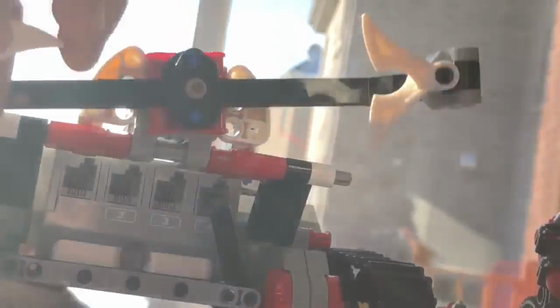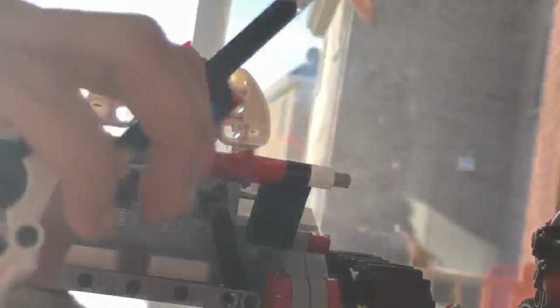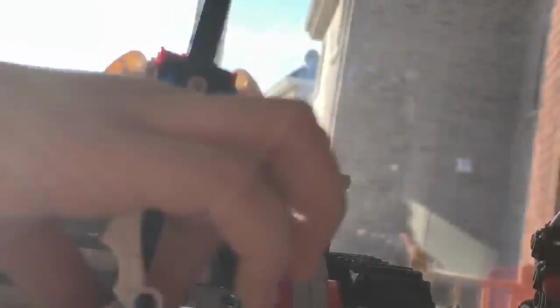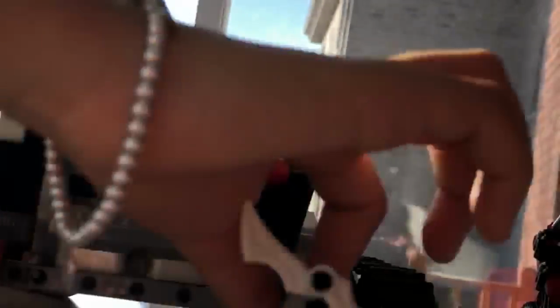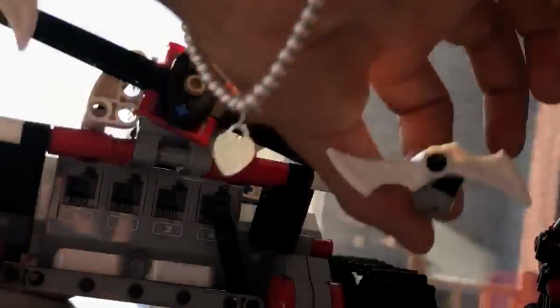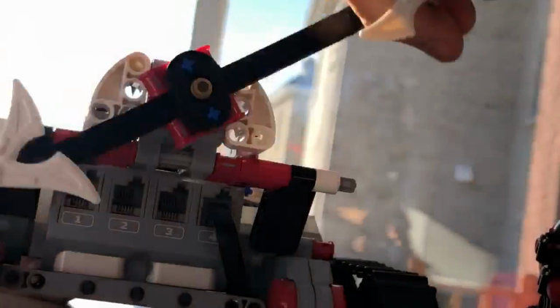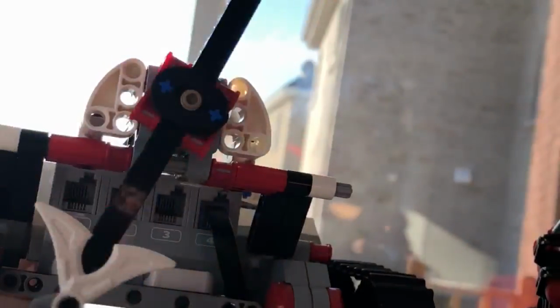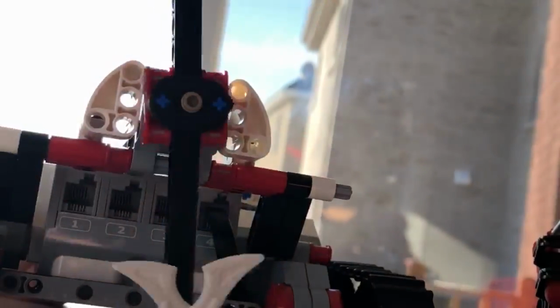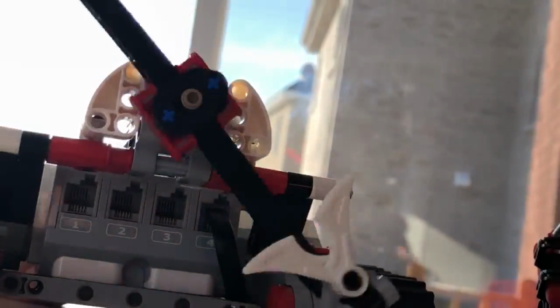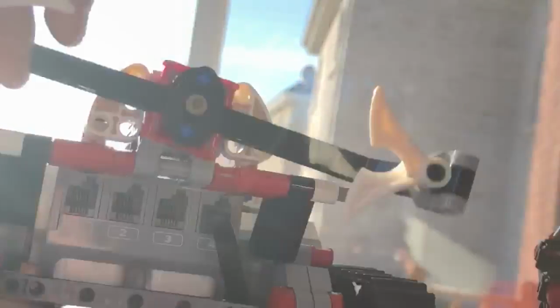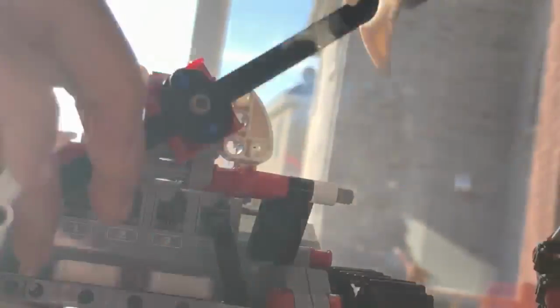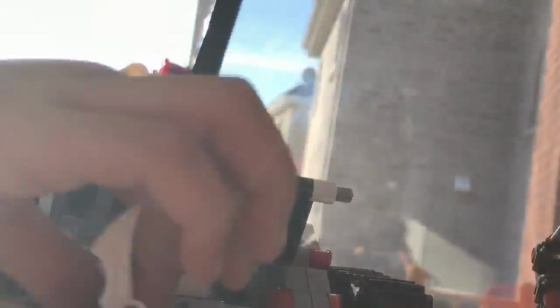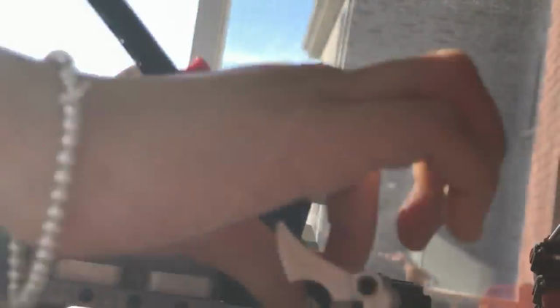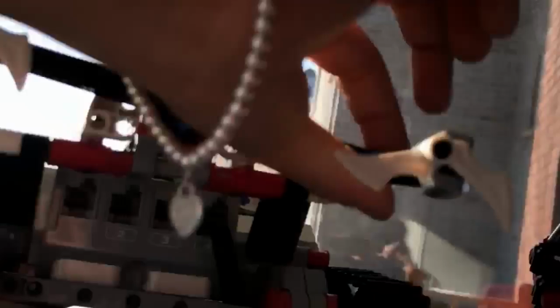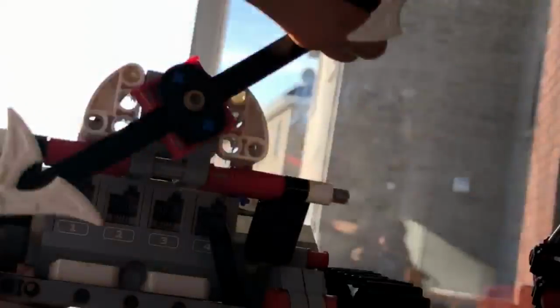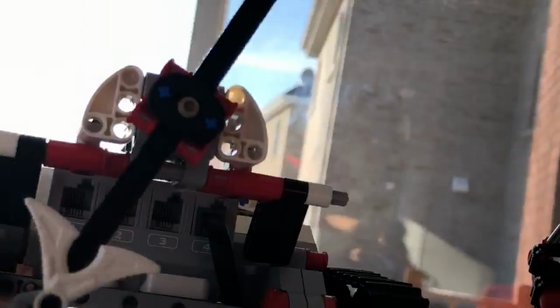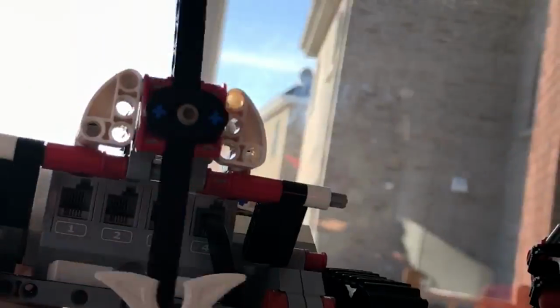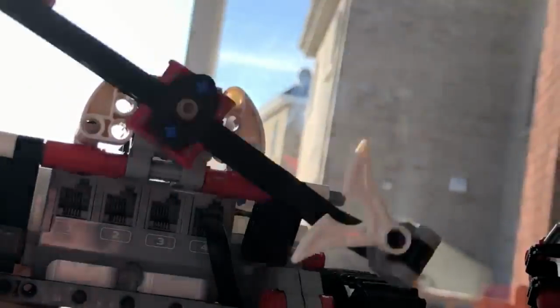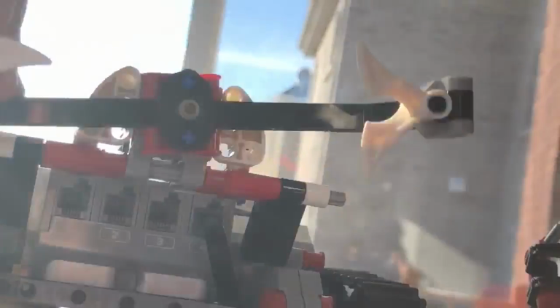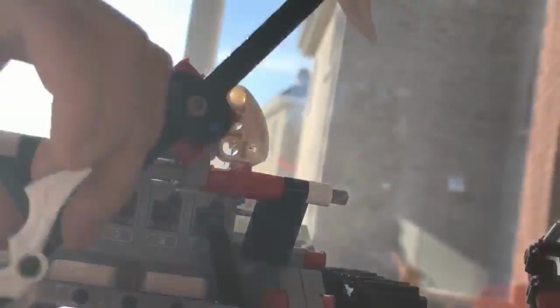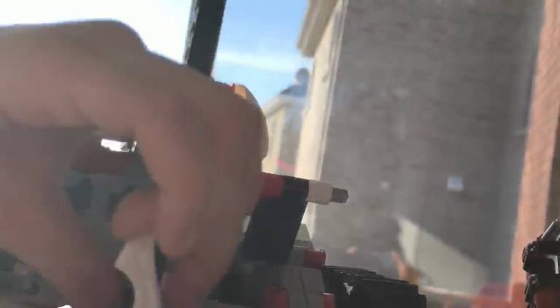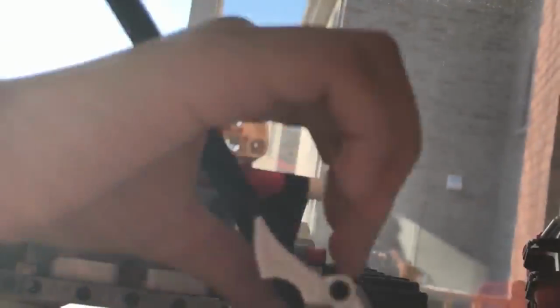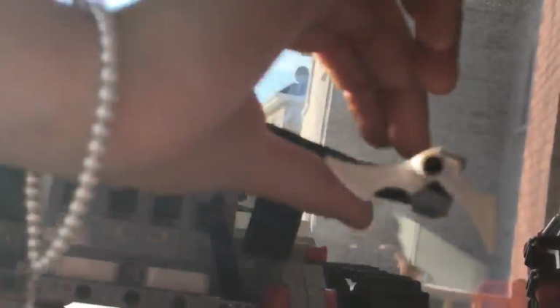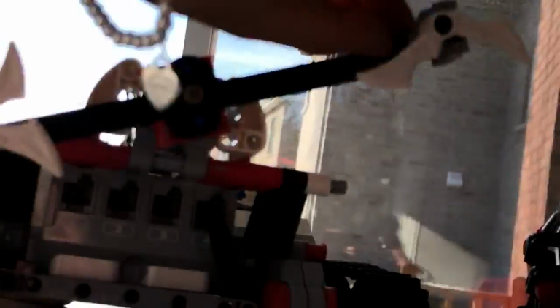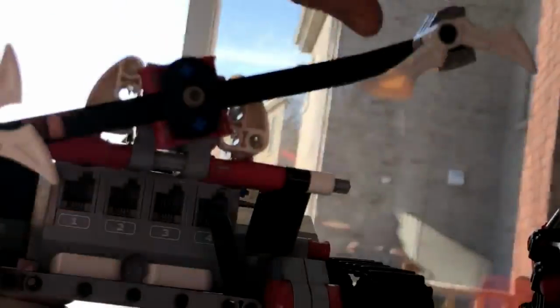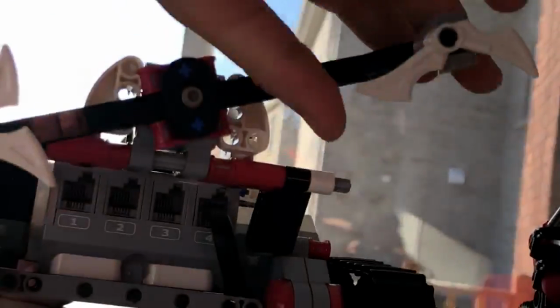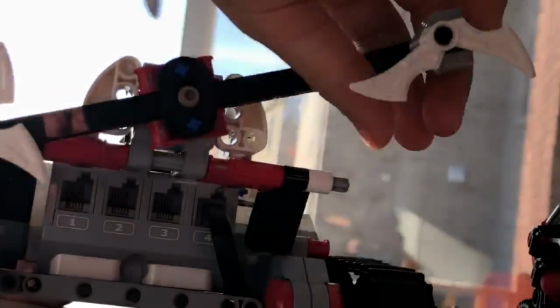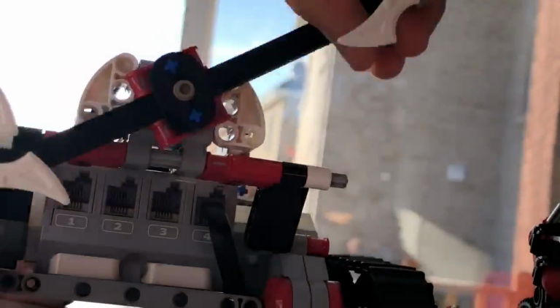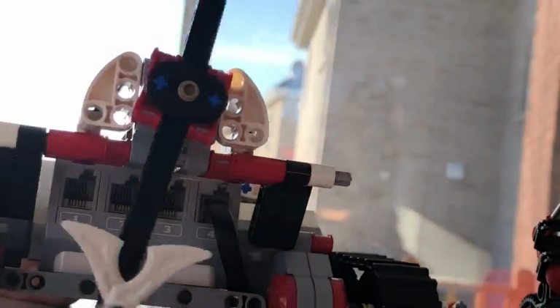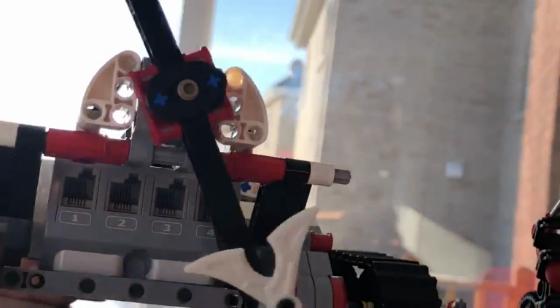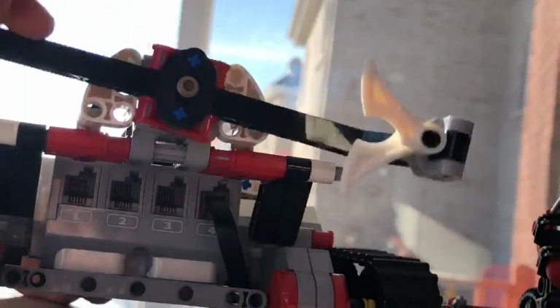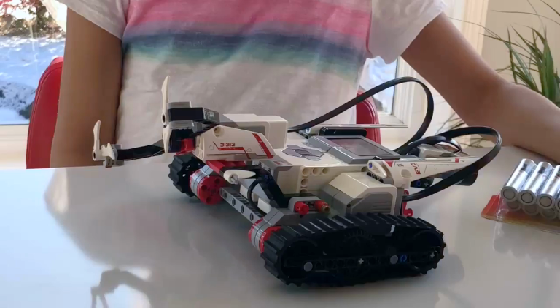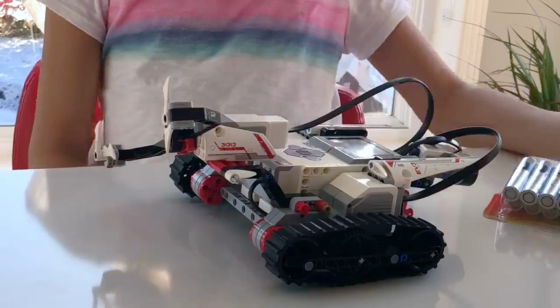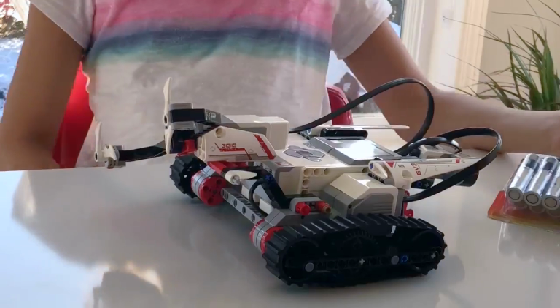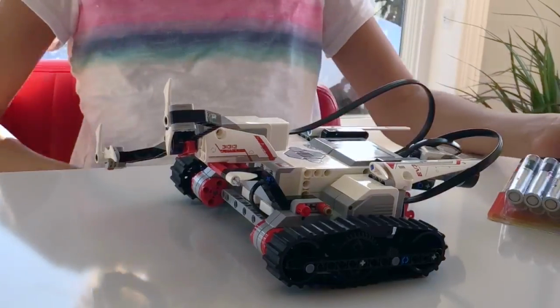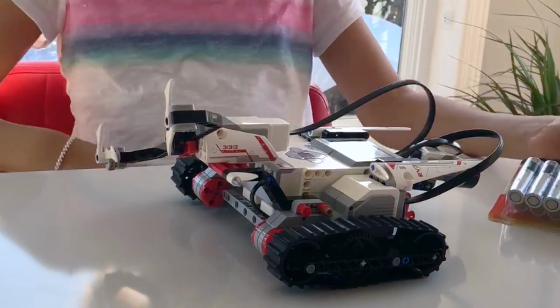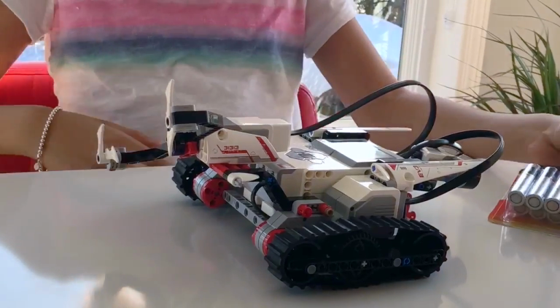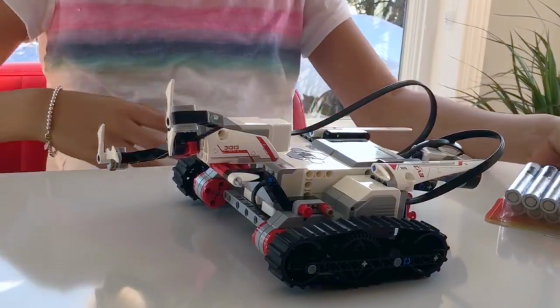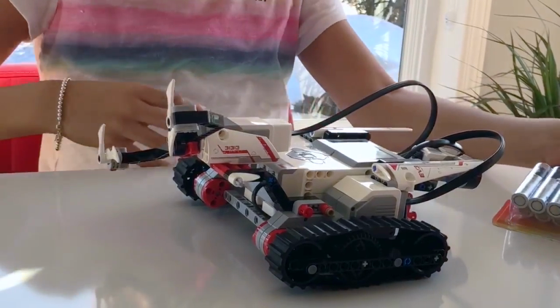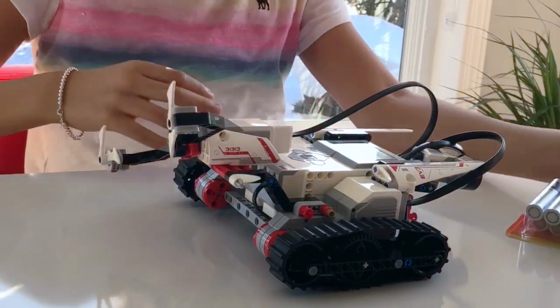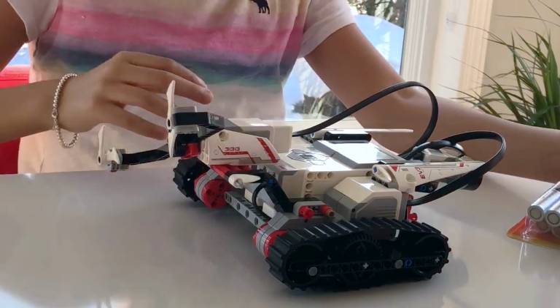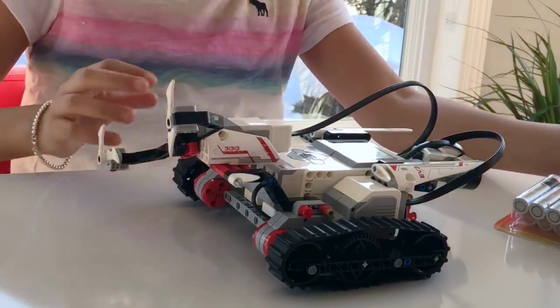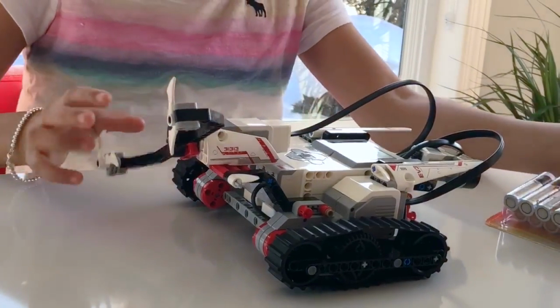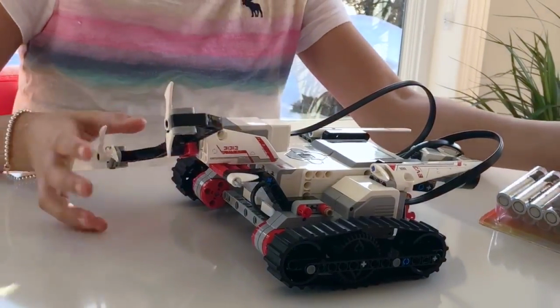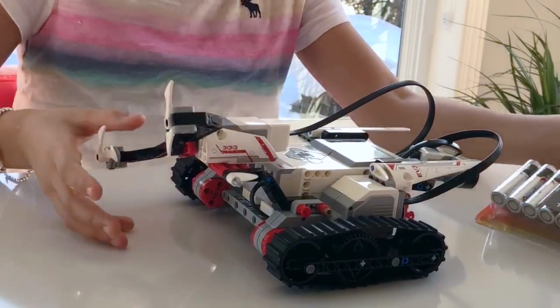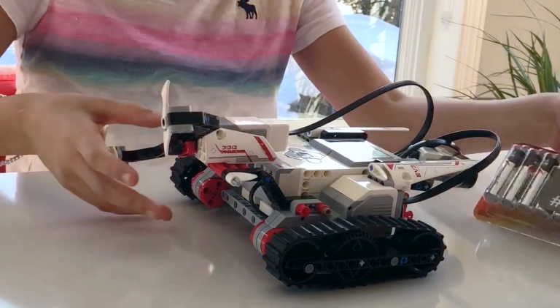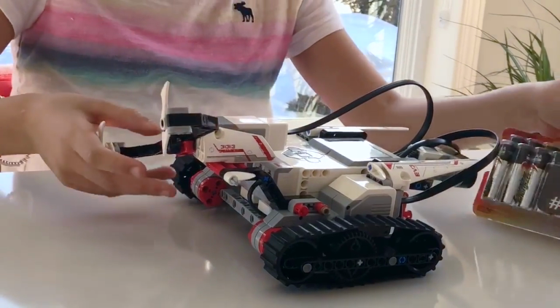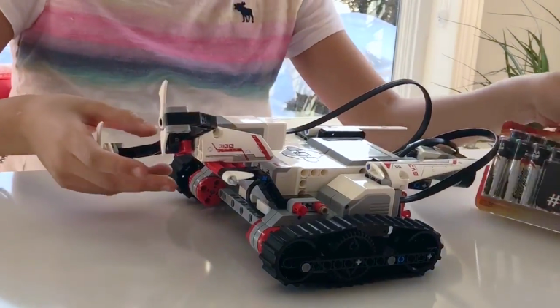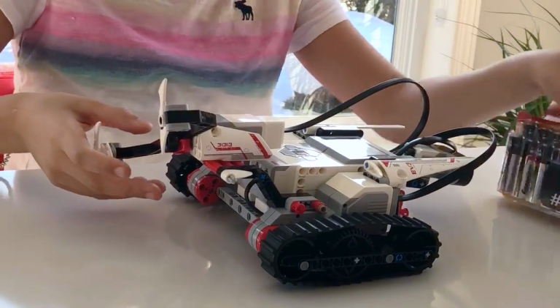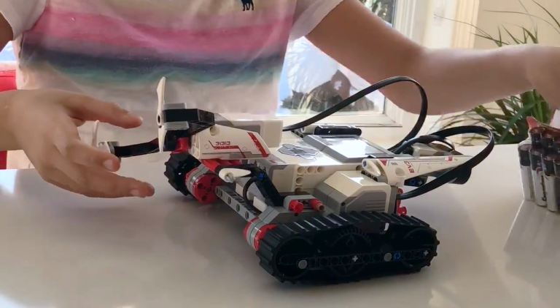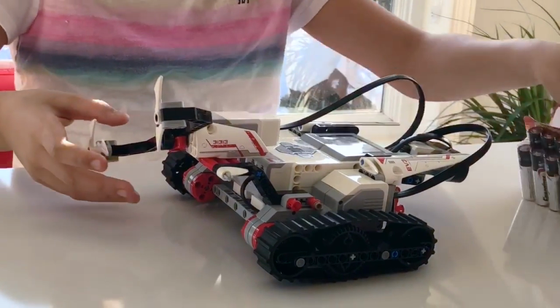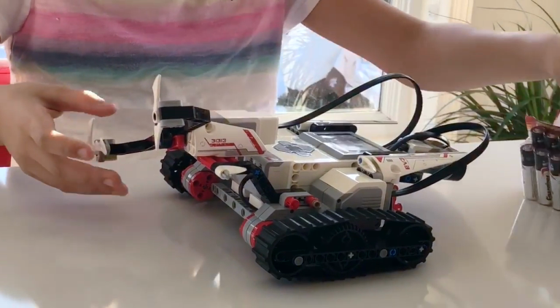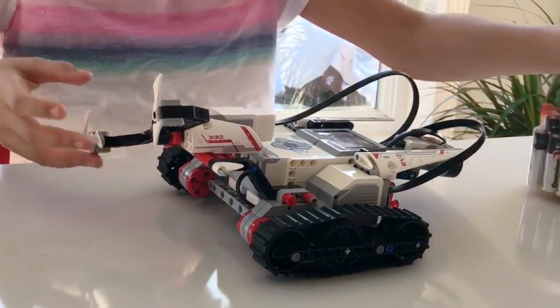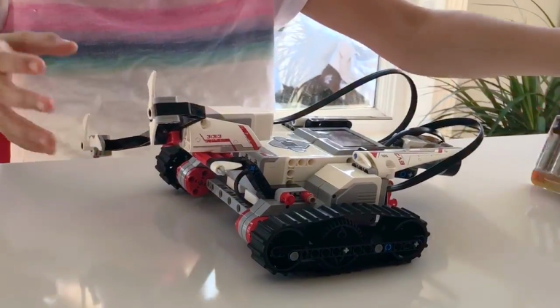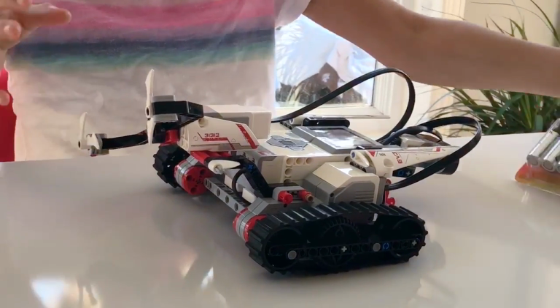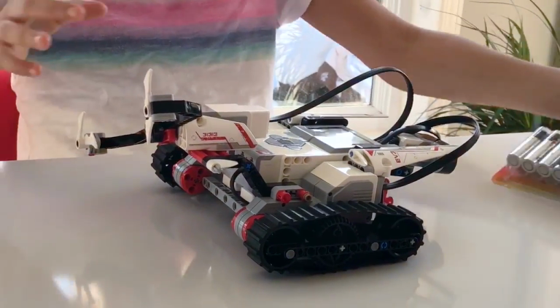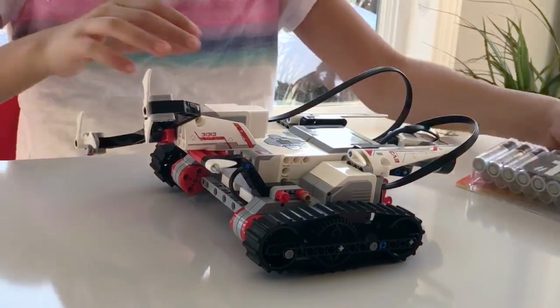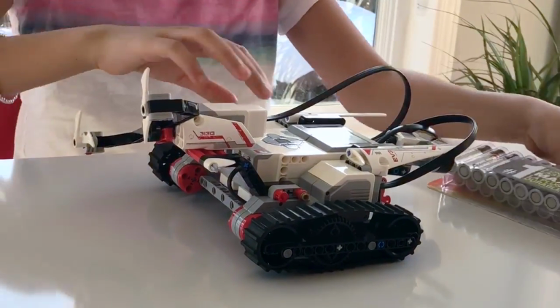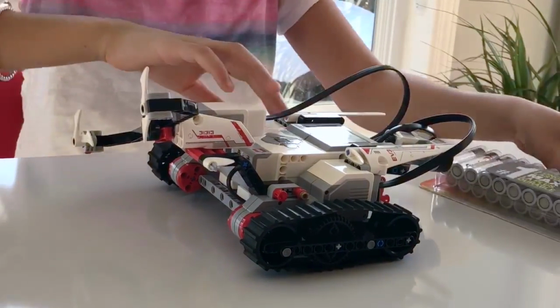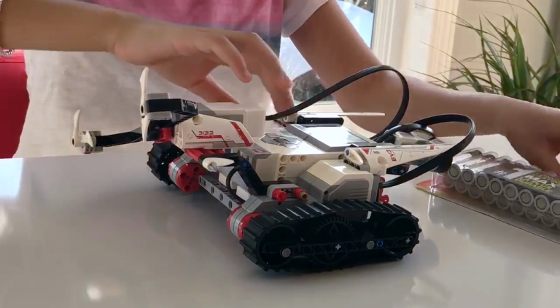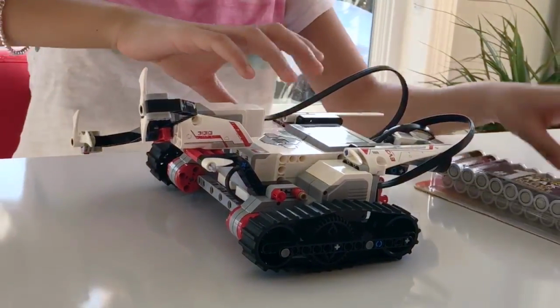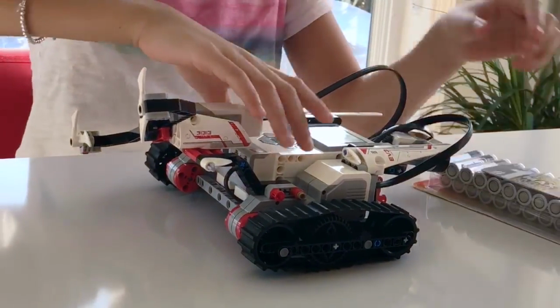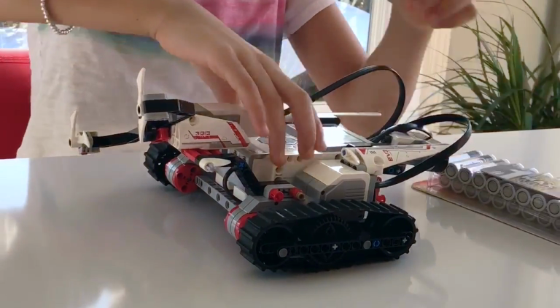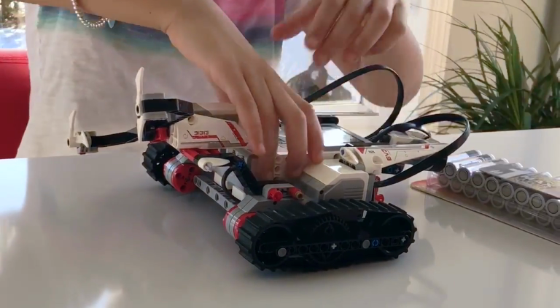This is the arm that I chose and this is how it turns. Now I'll show you how to change the batteries.